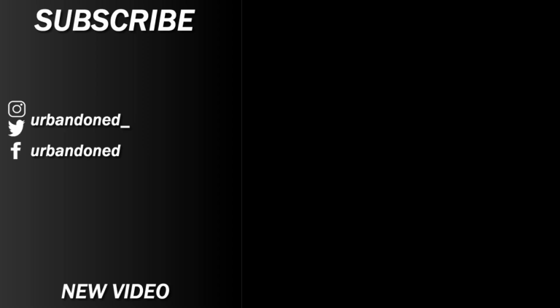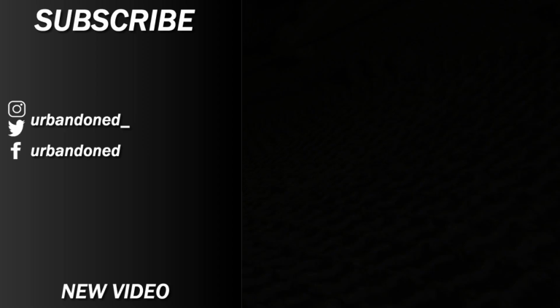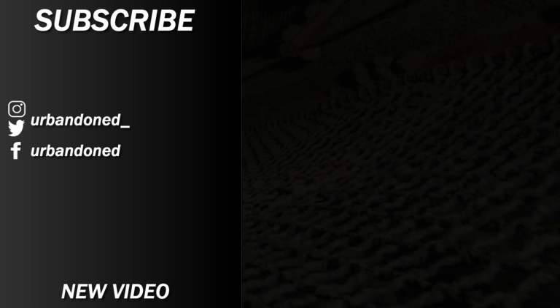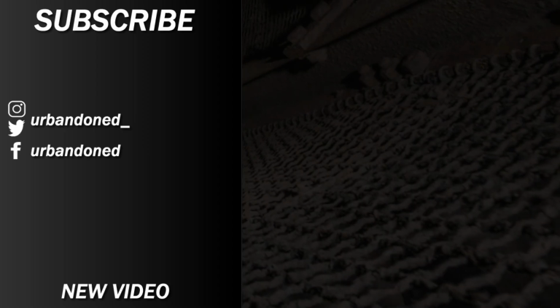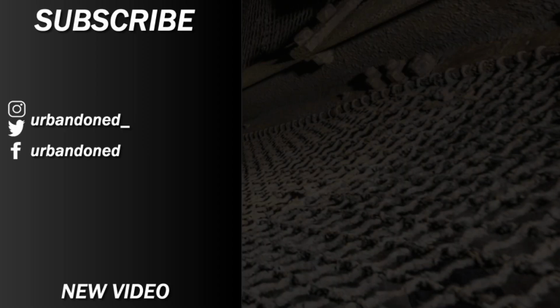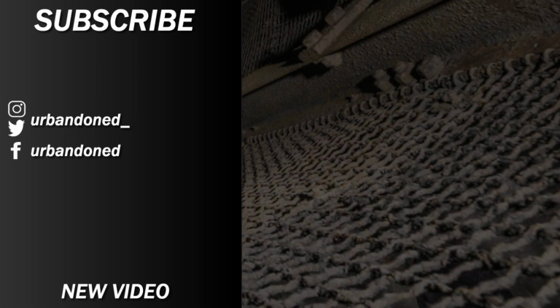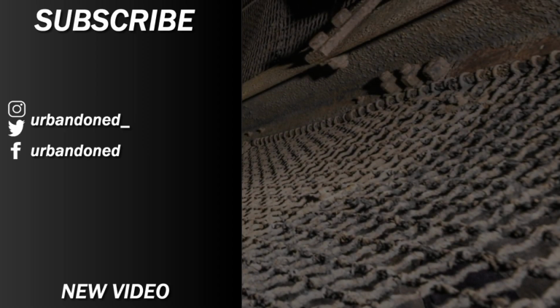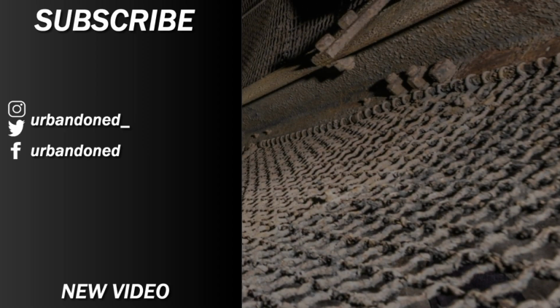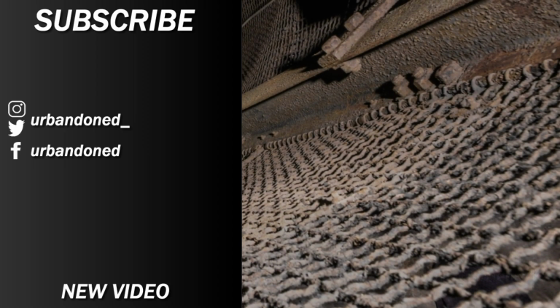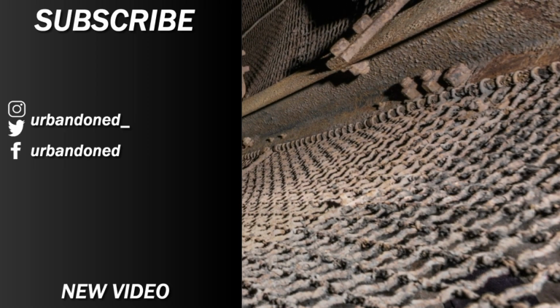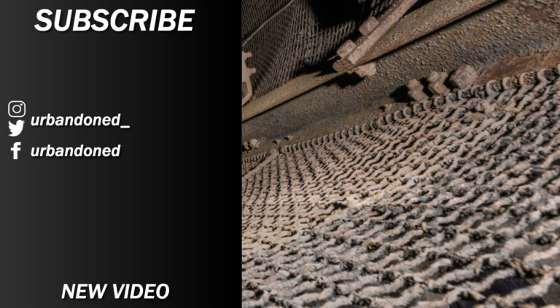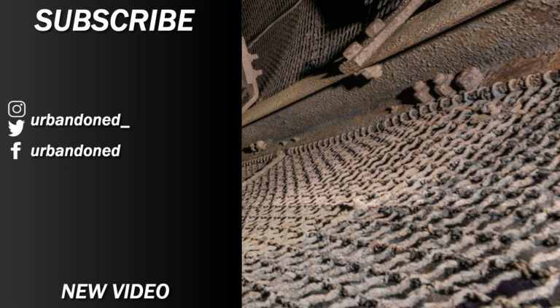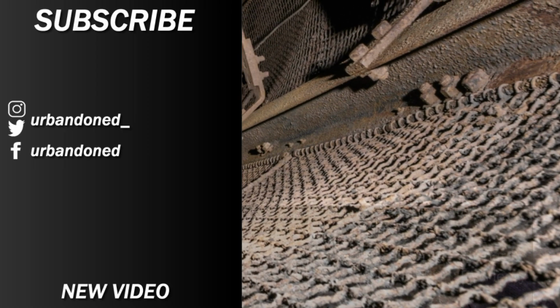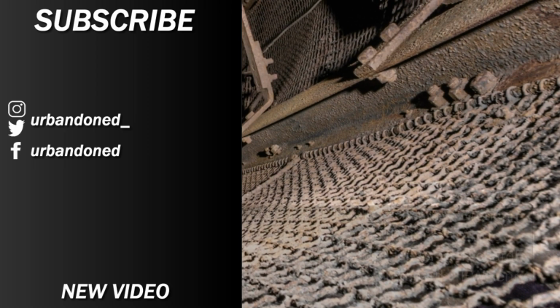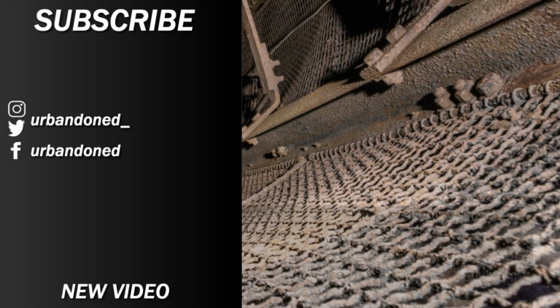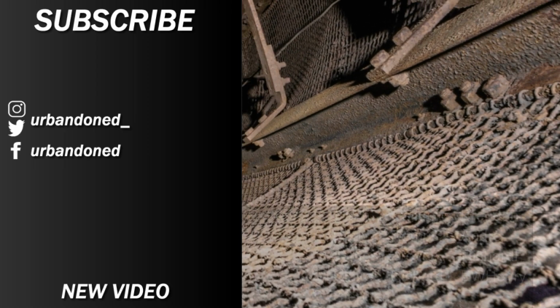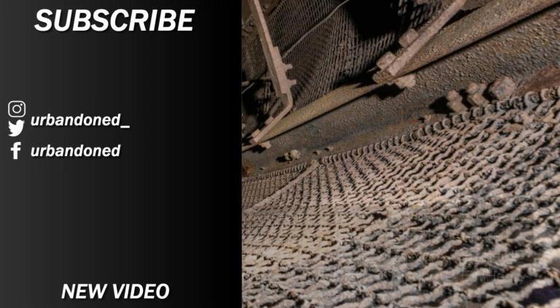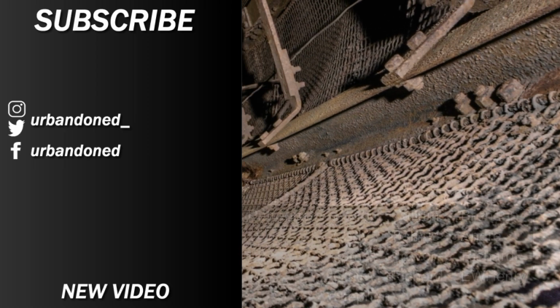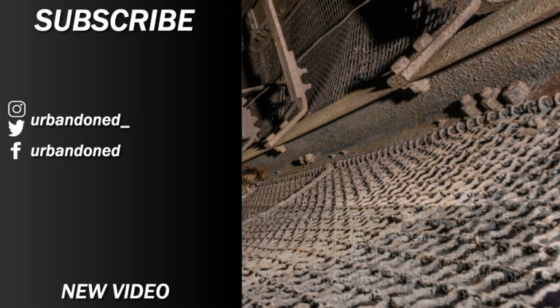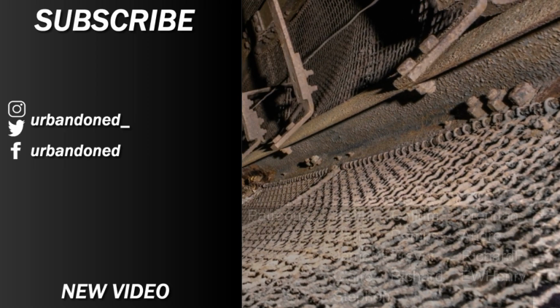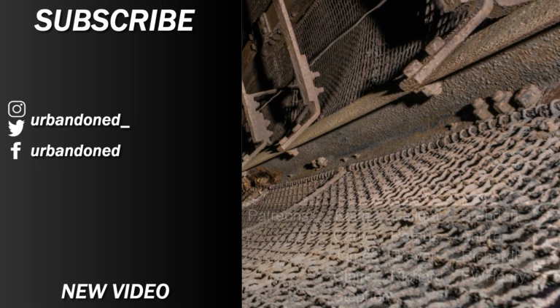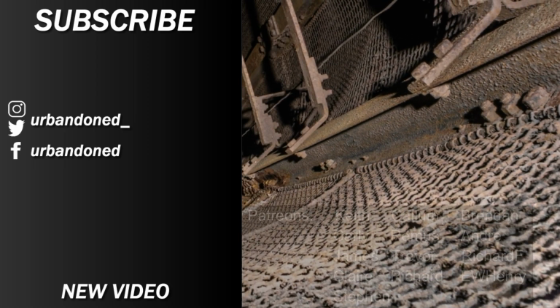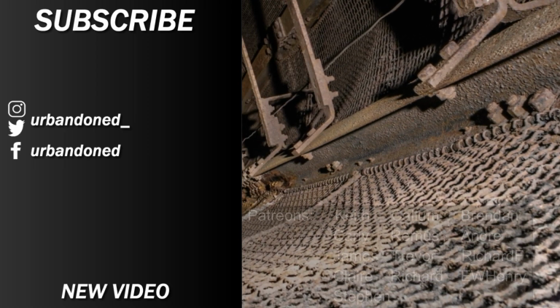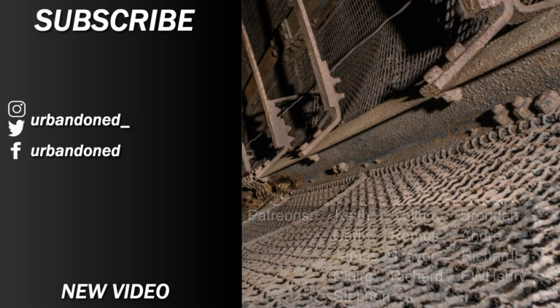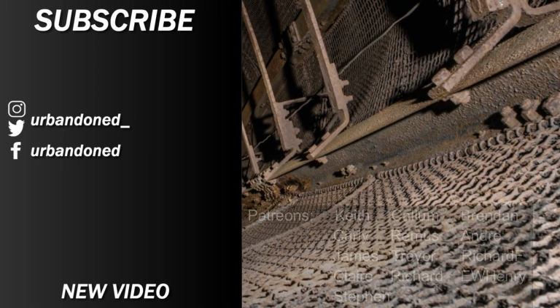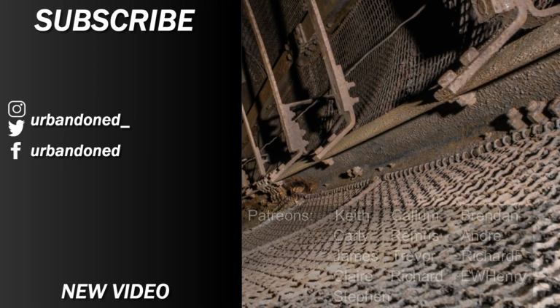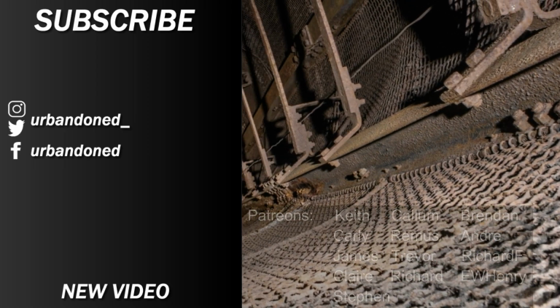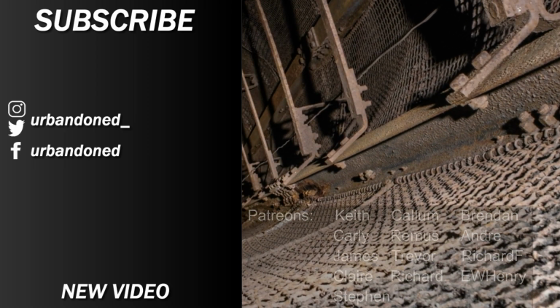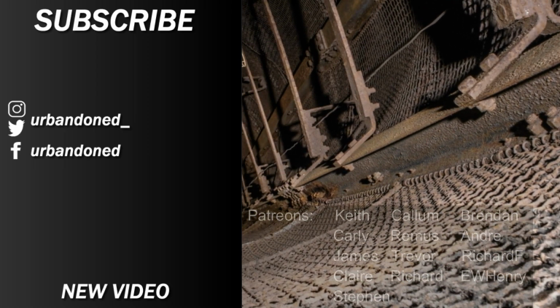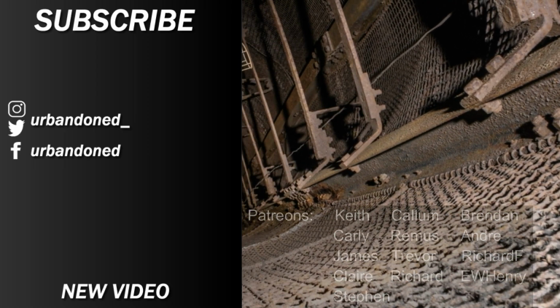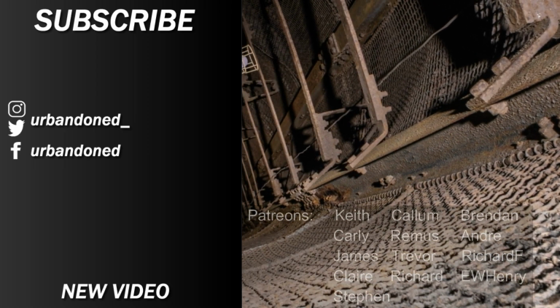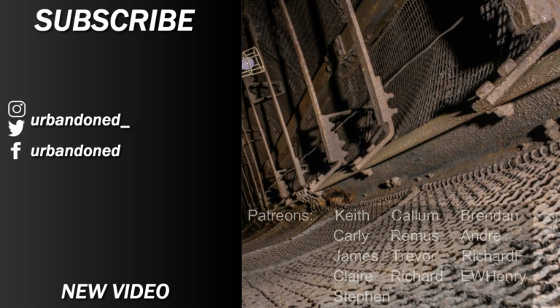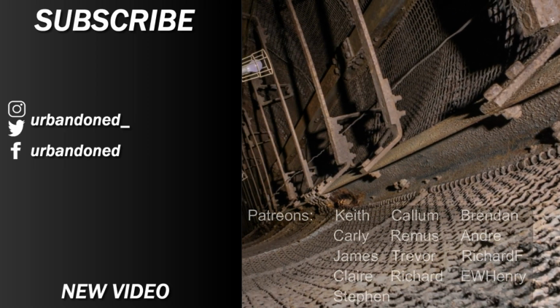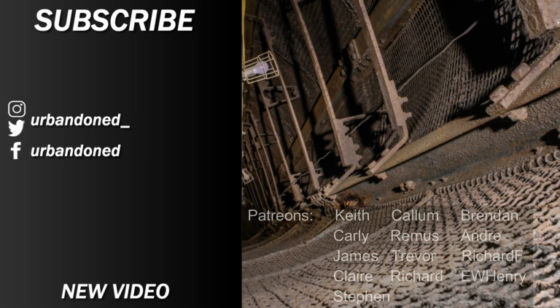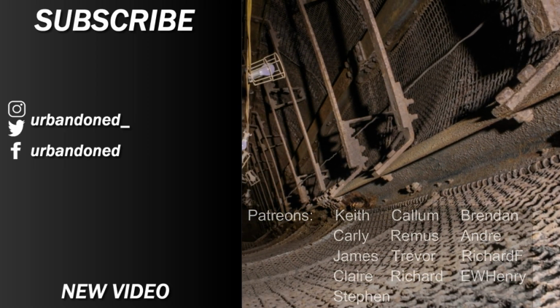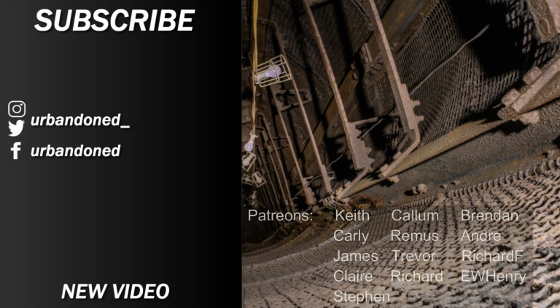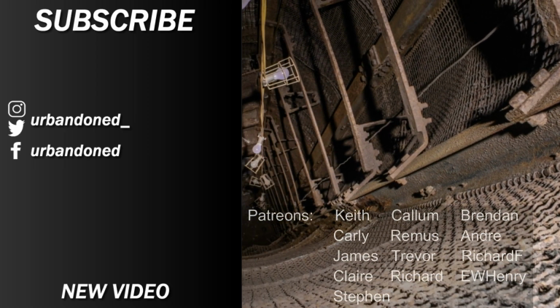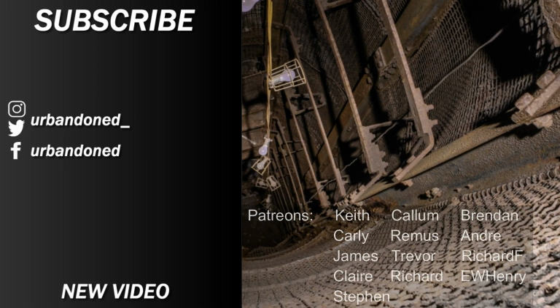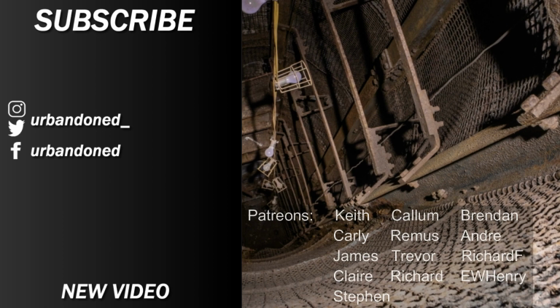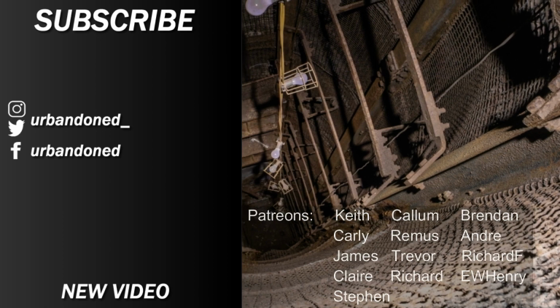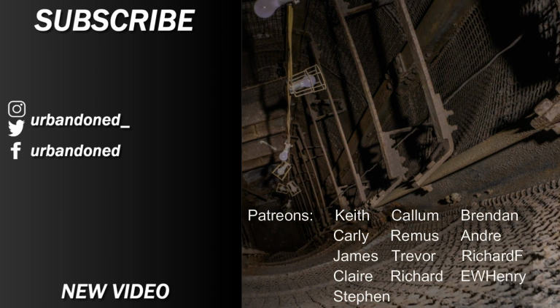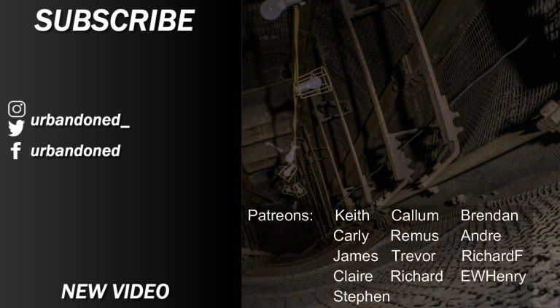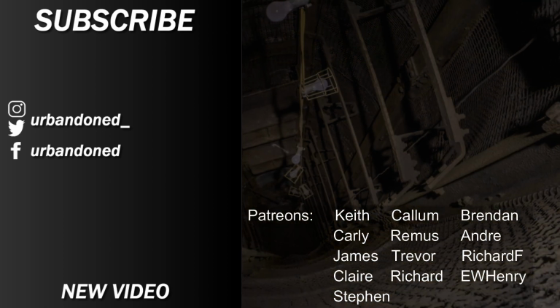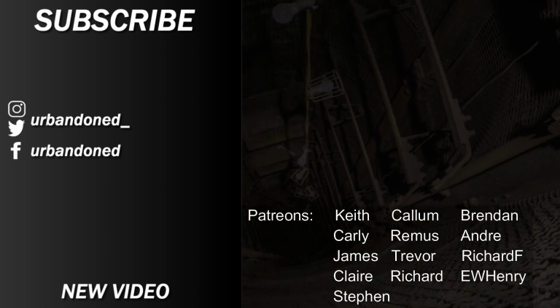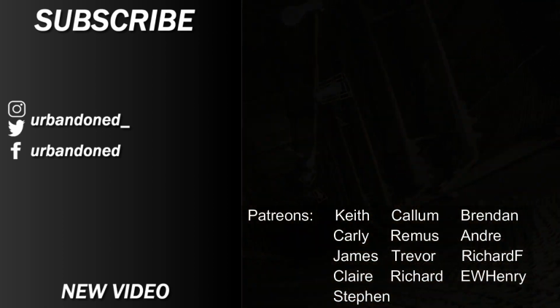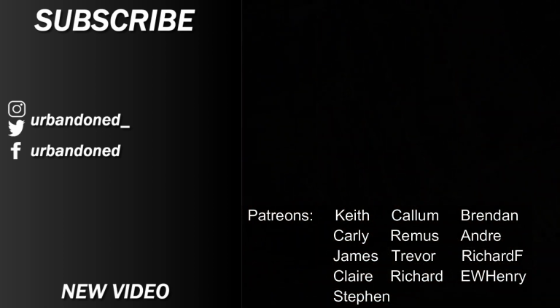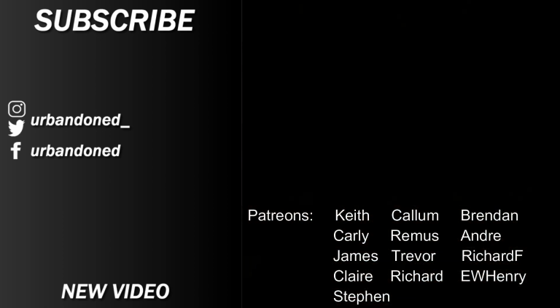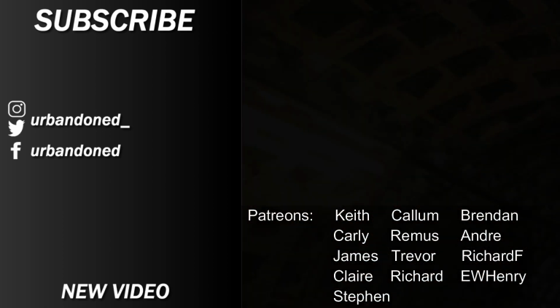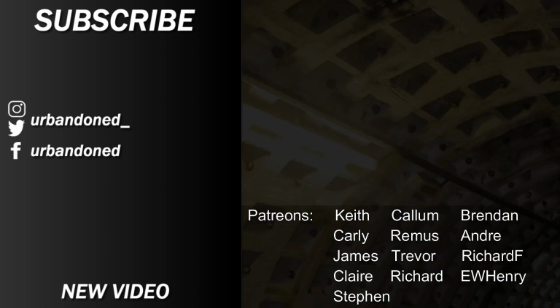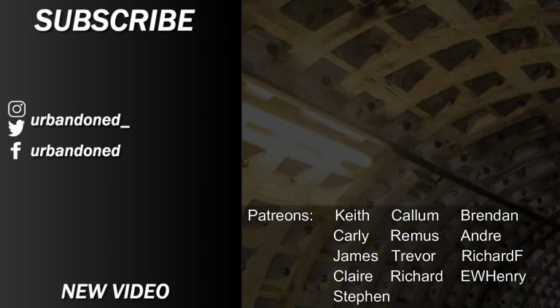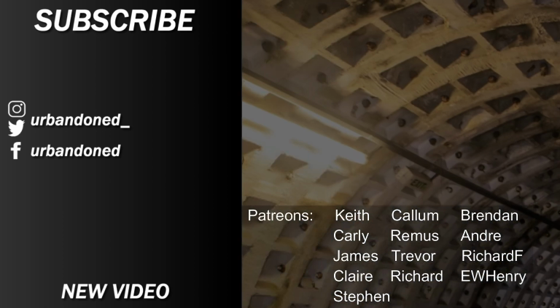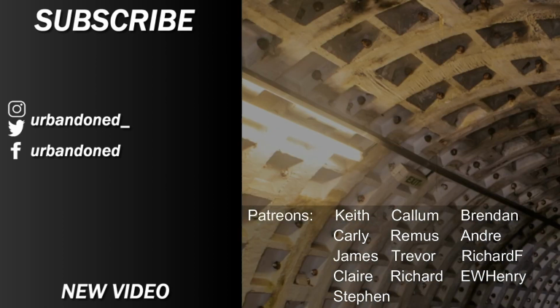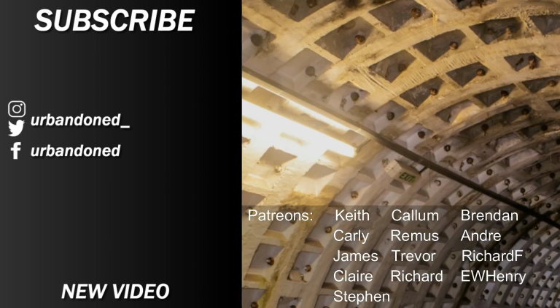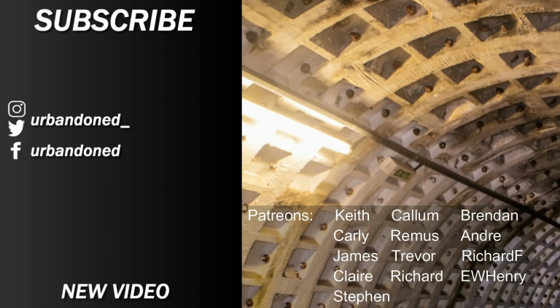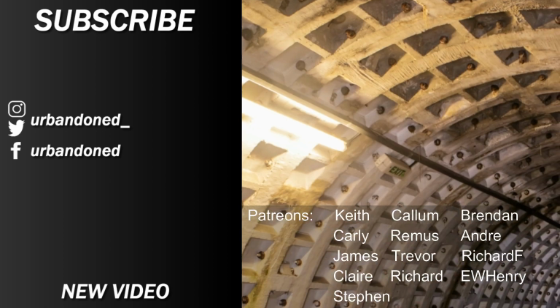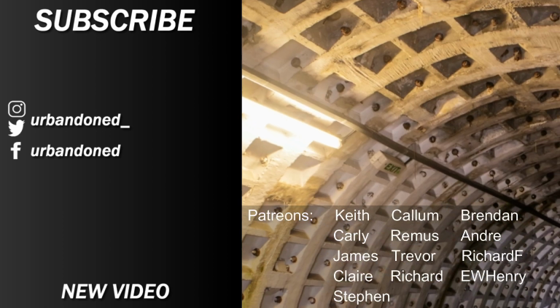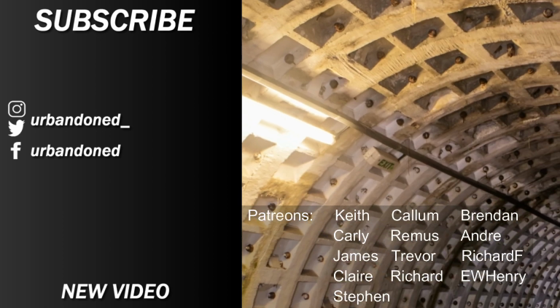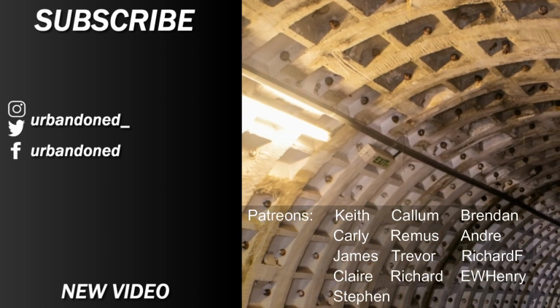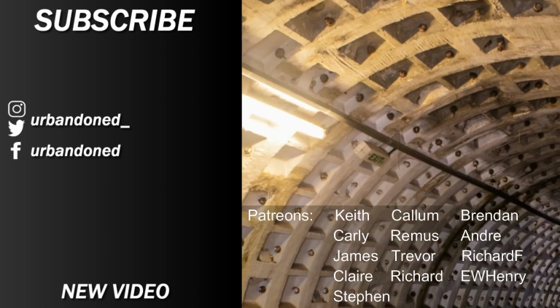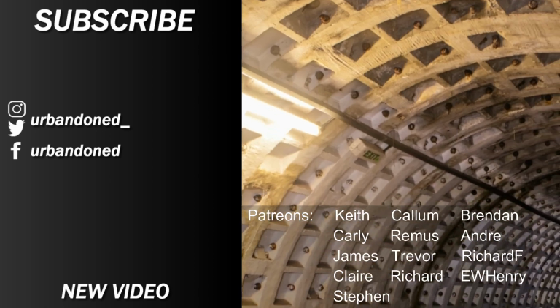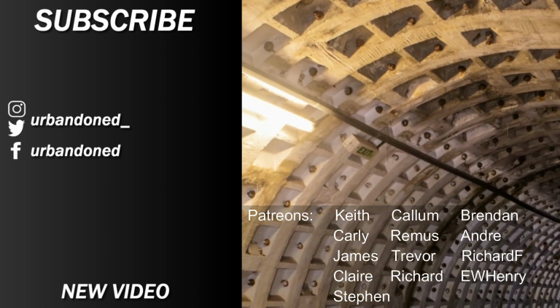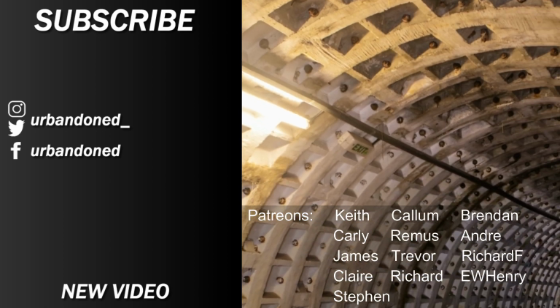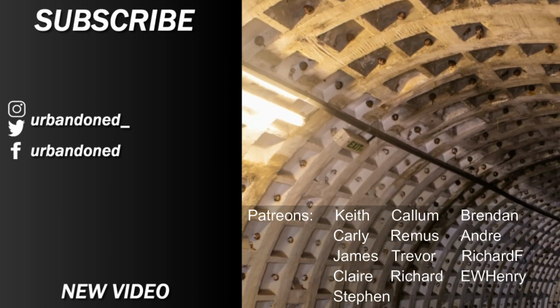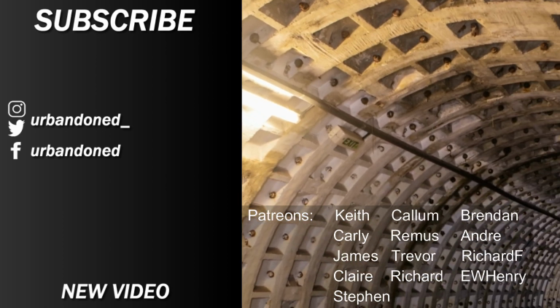Again, we hope you enjoyed the video. Remember that our donation links are in the description if you wish to help us fund bigger adventures in the future.